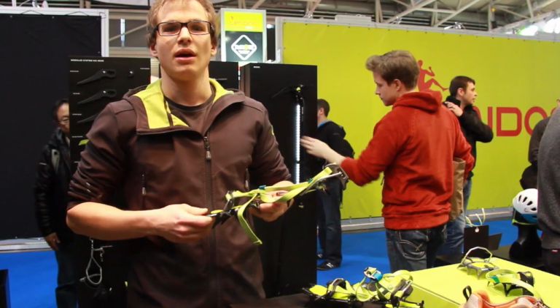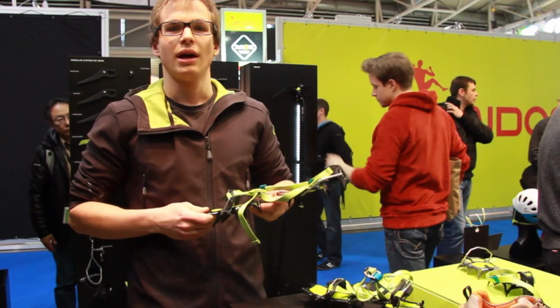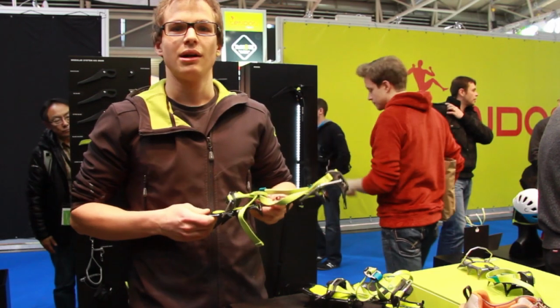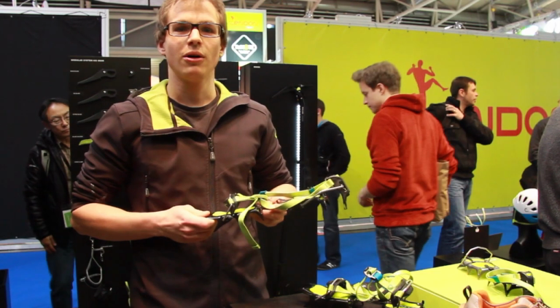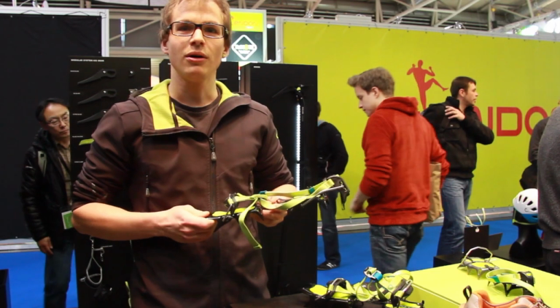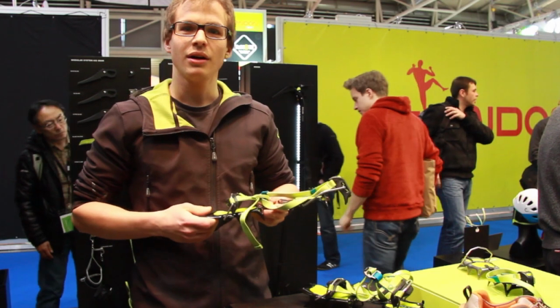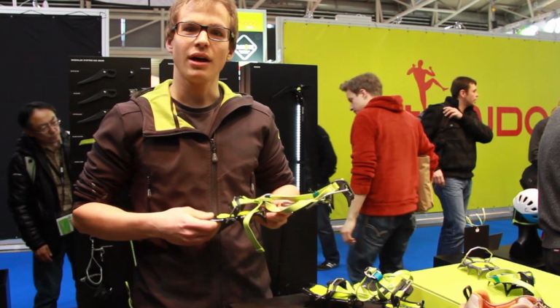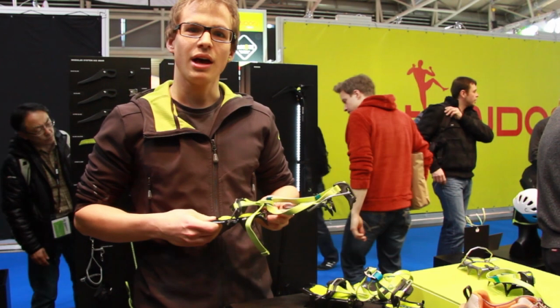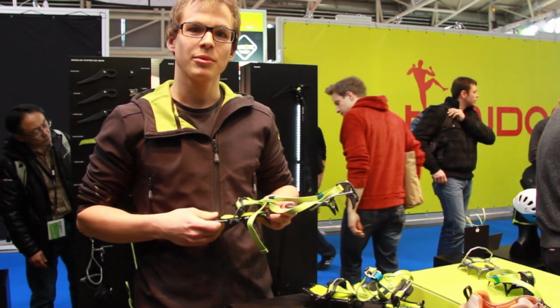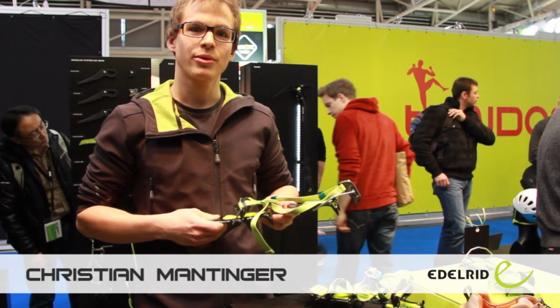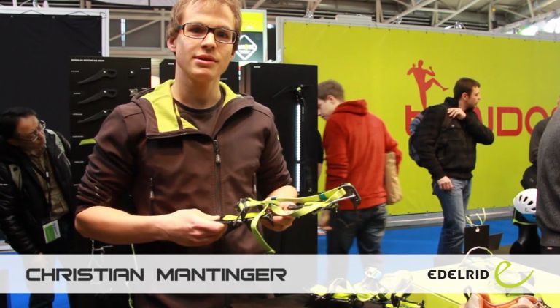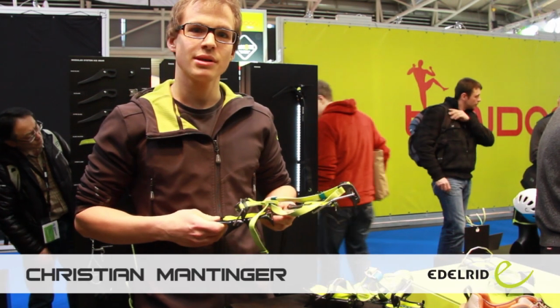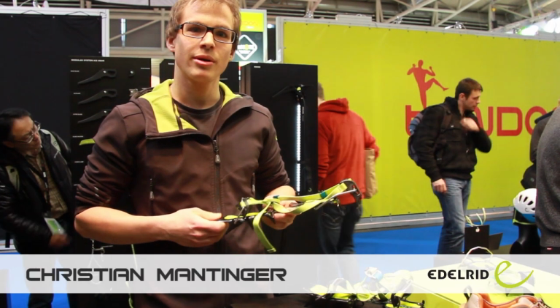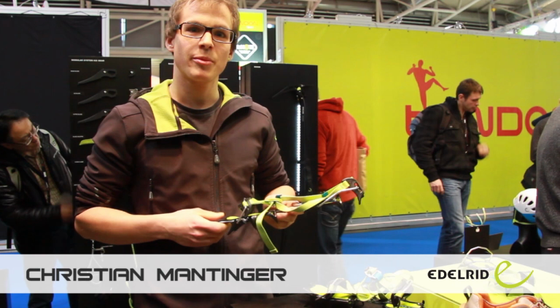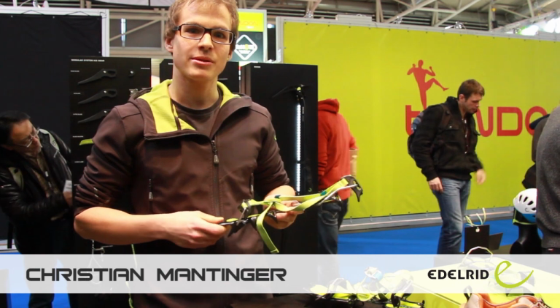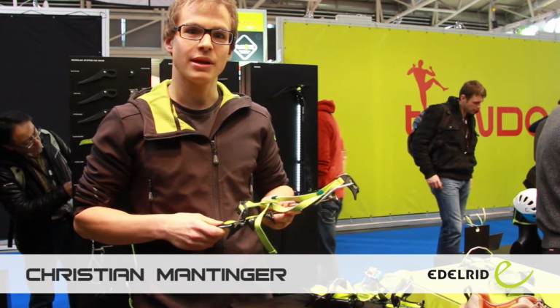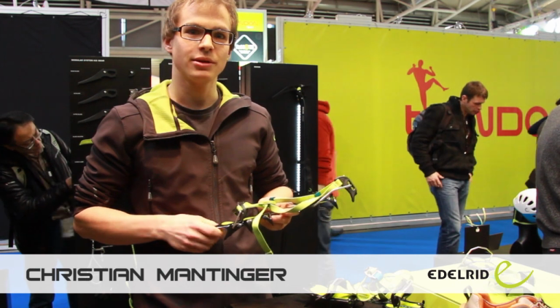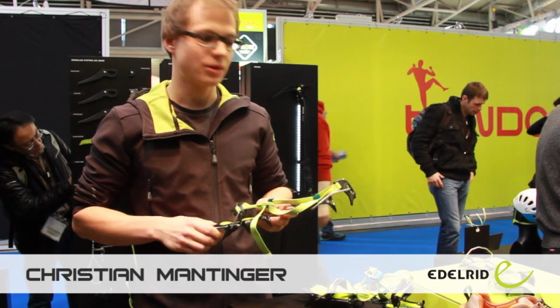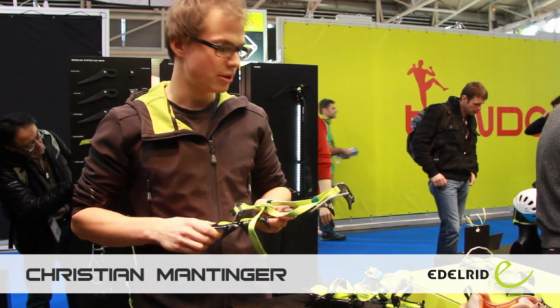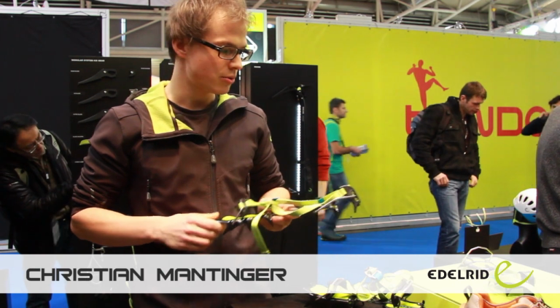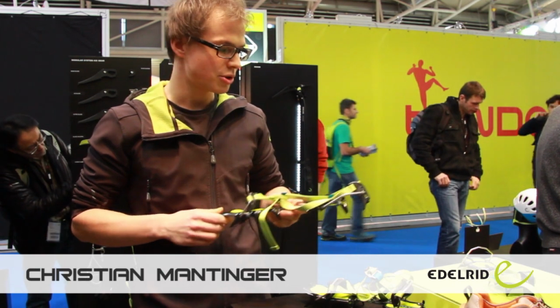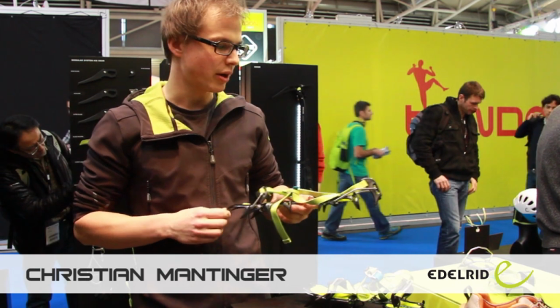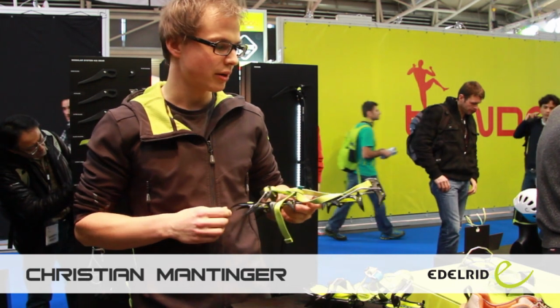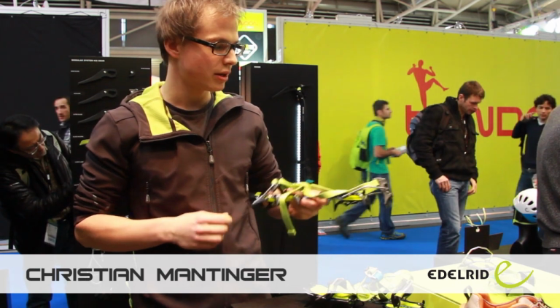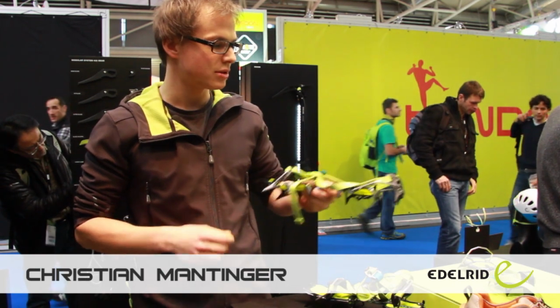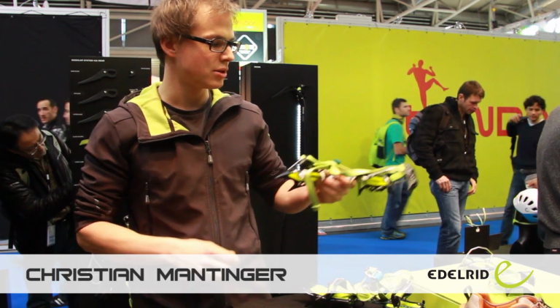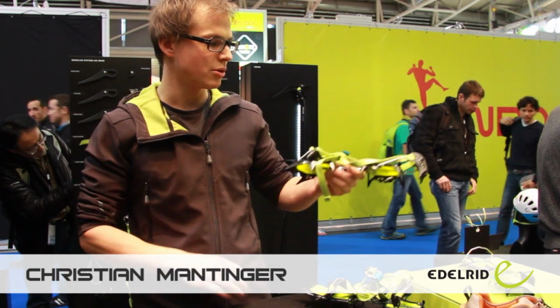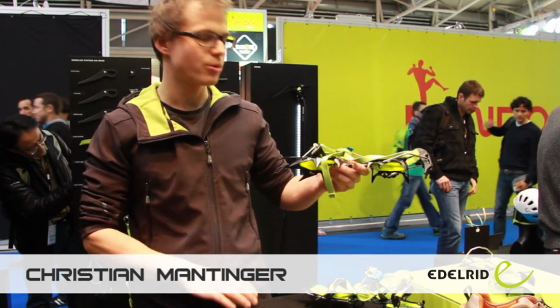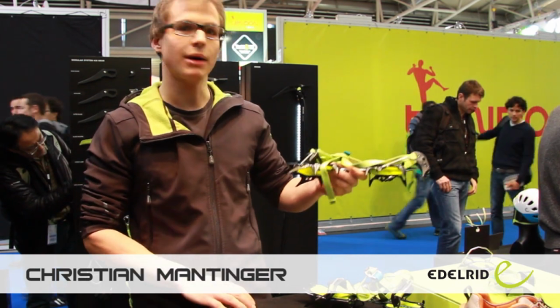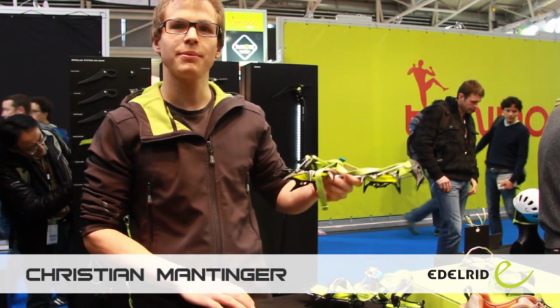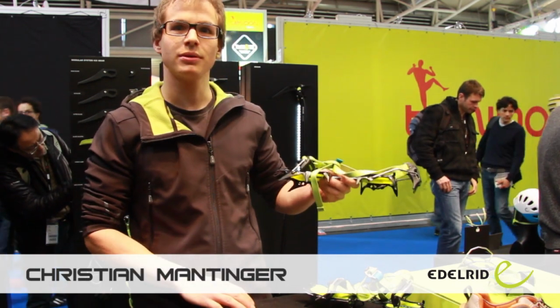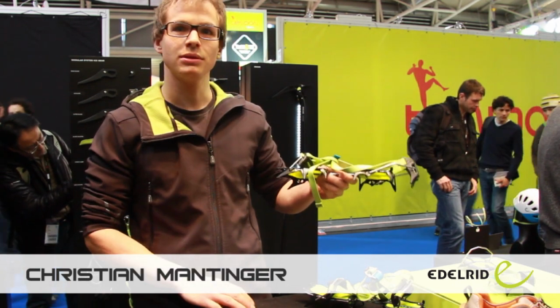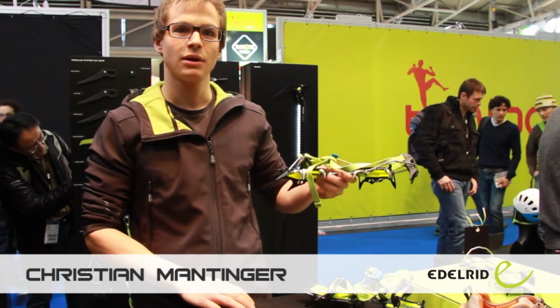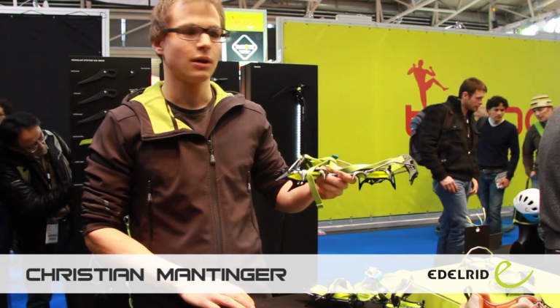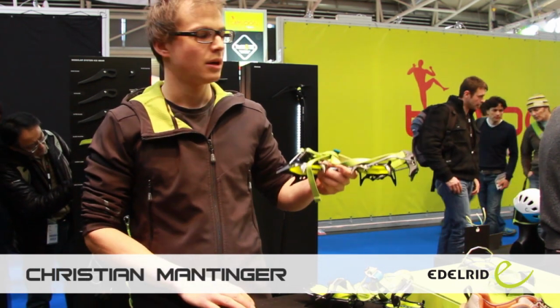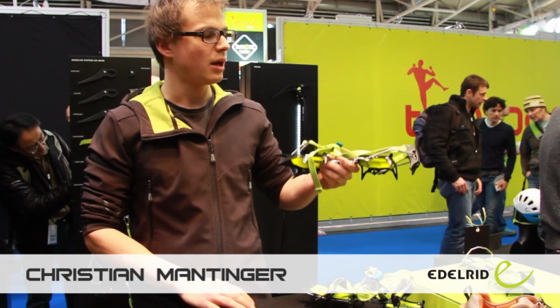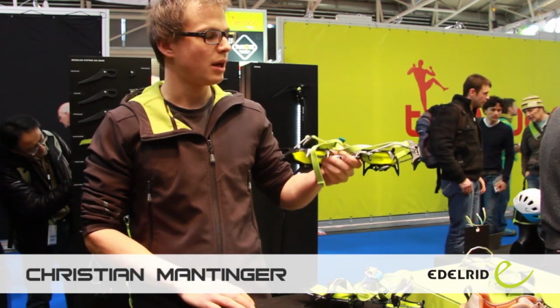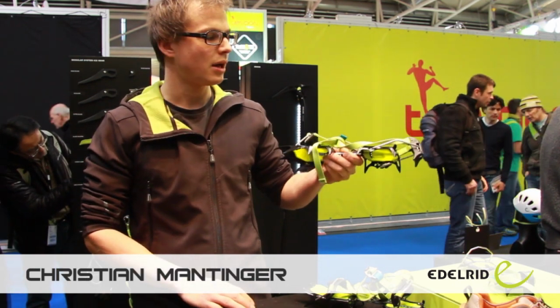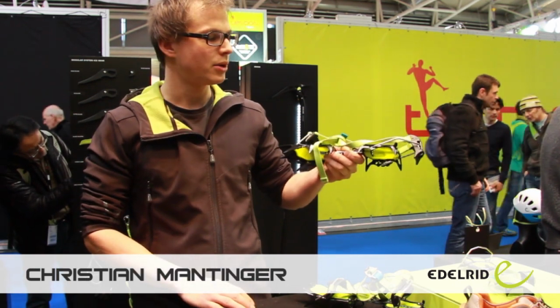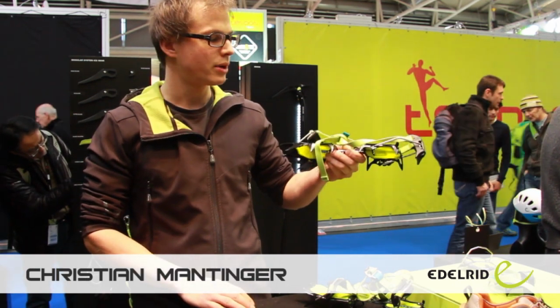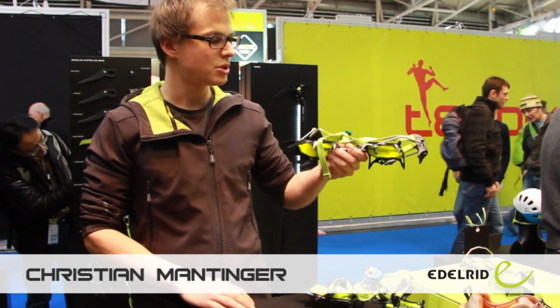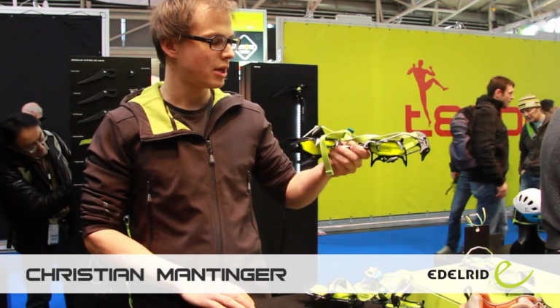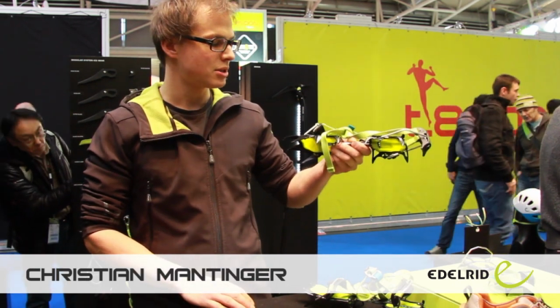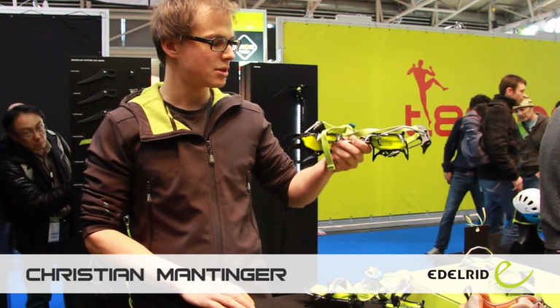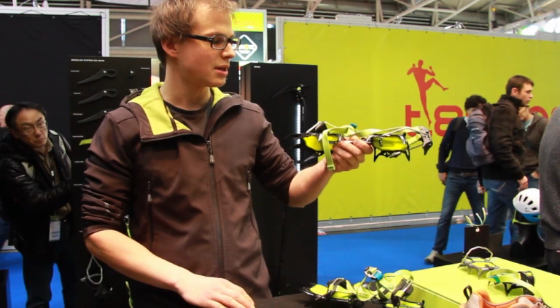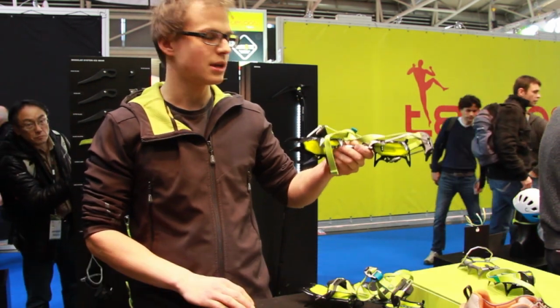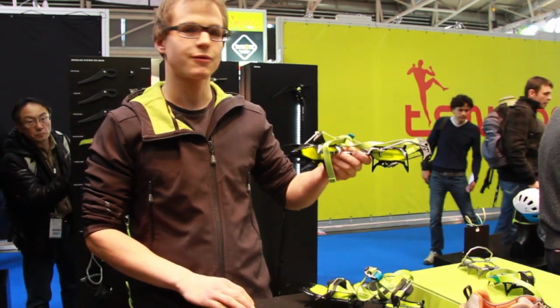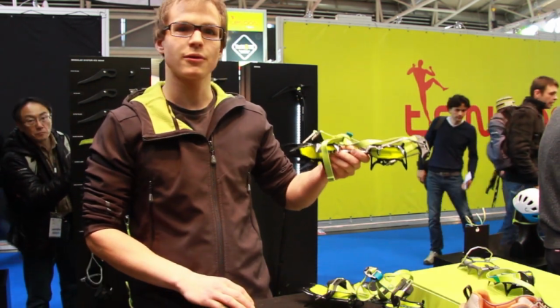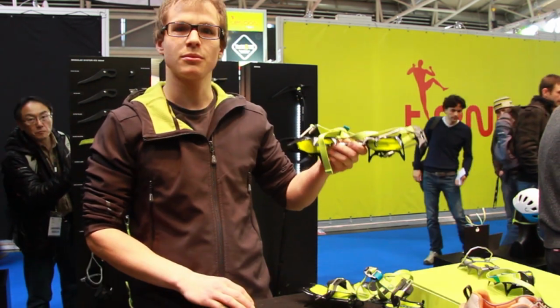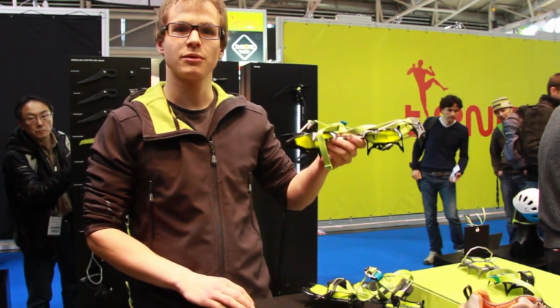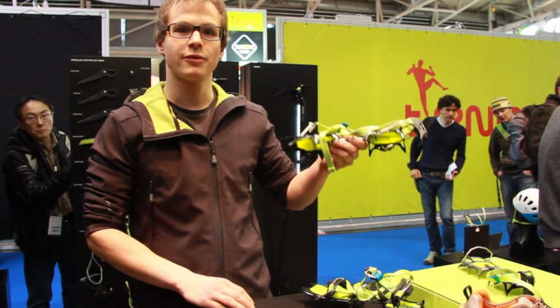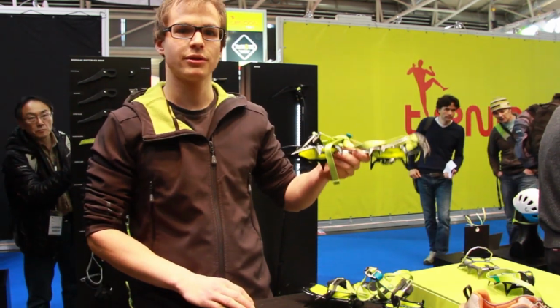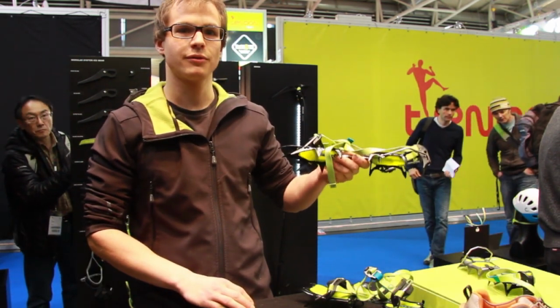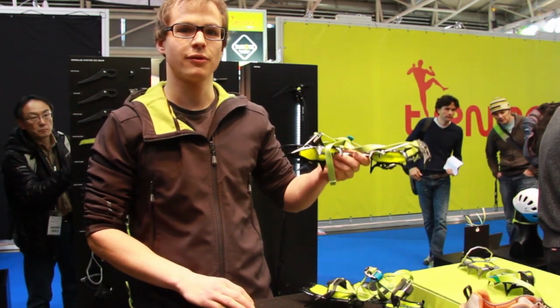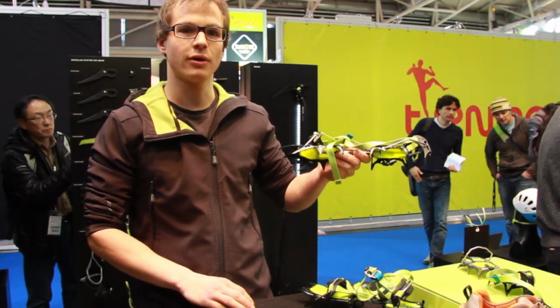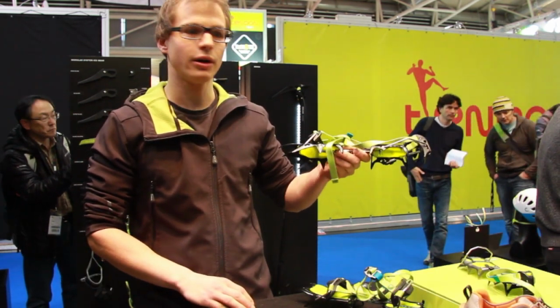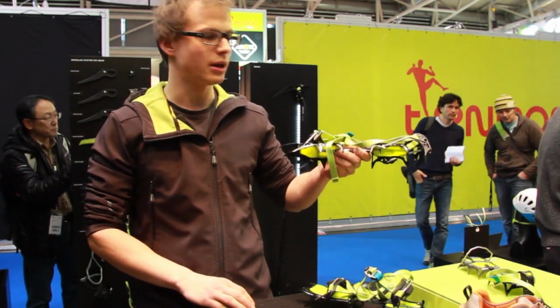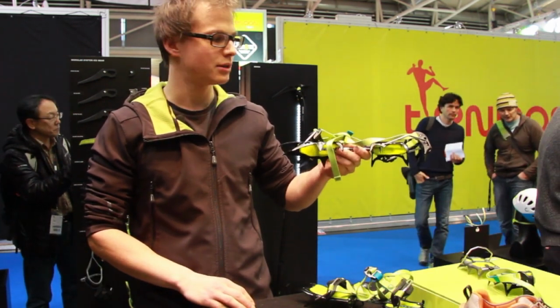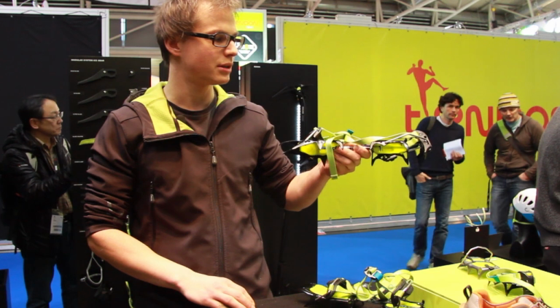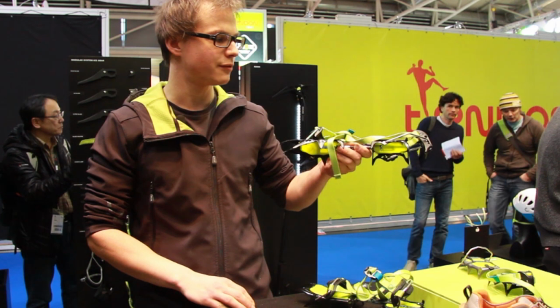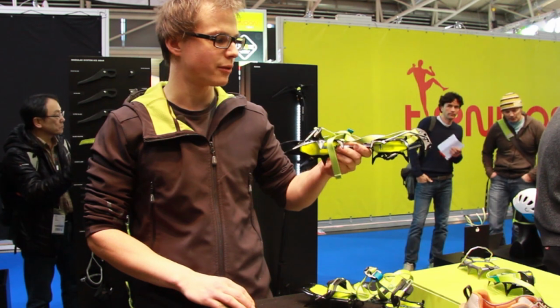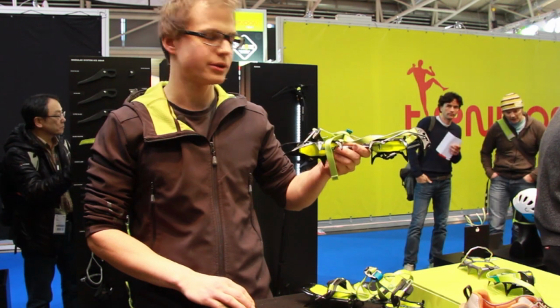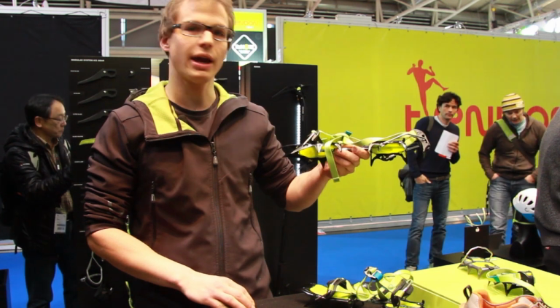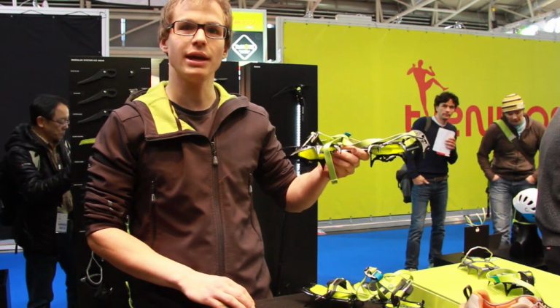Hello, I'm Chris. I will present you the new Shark. It's a new Crampon. You can change the size from 34 until 48.